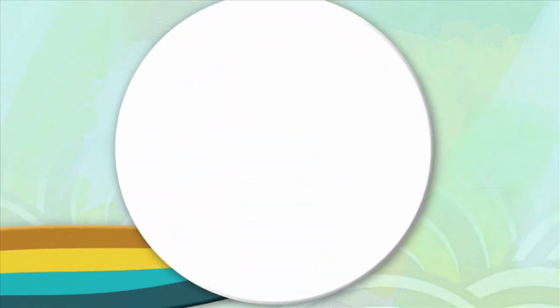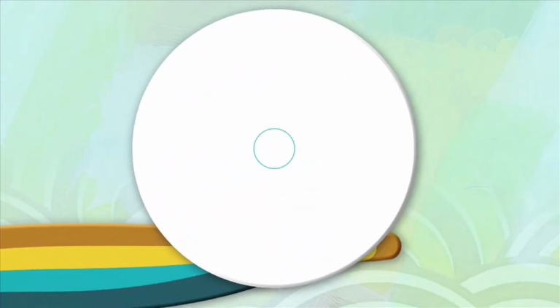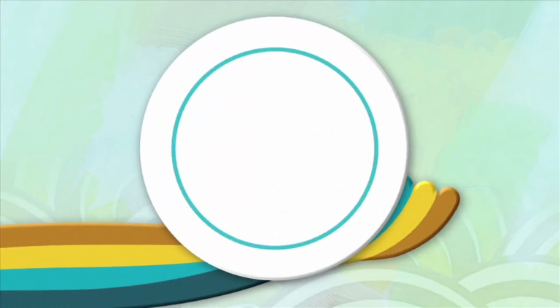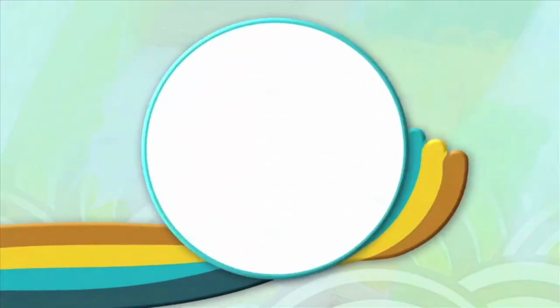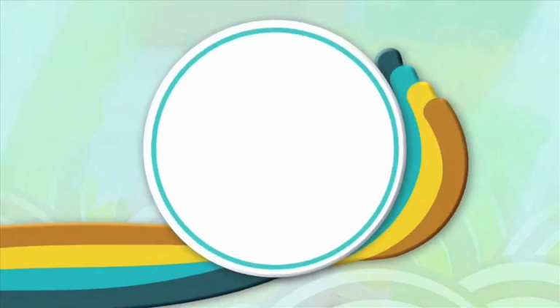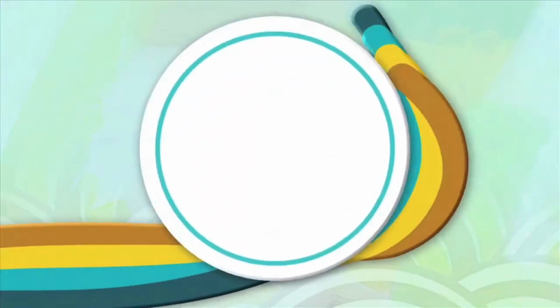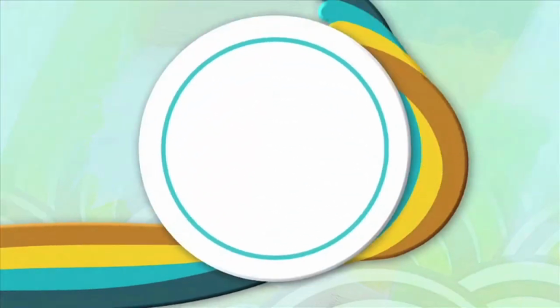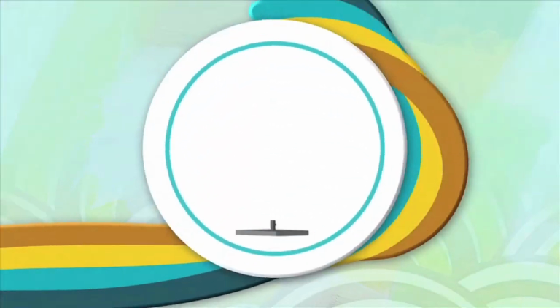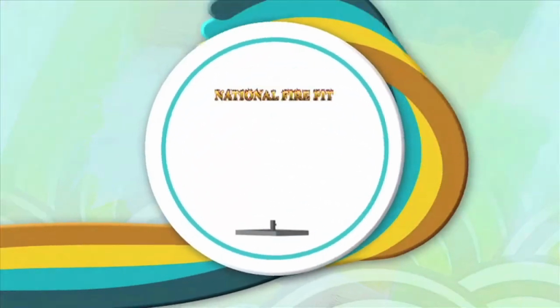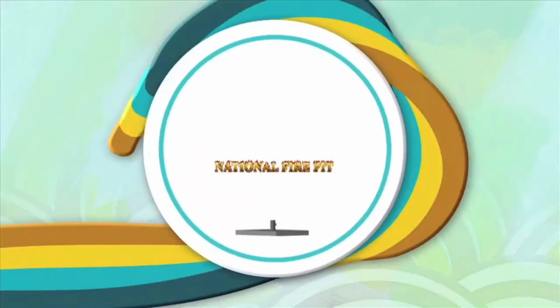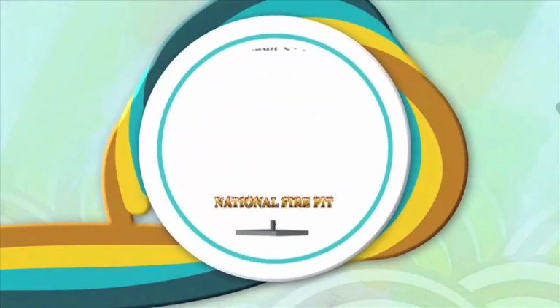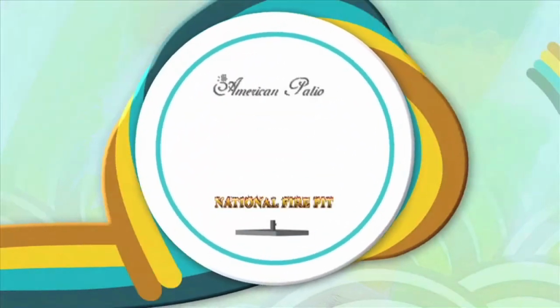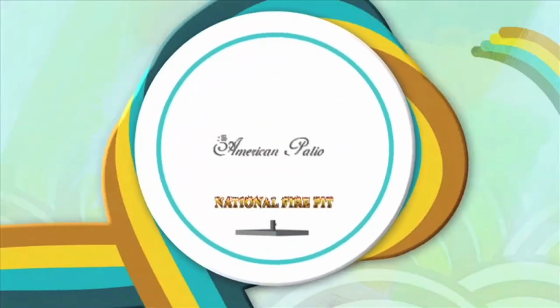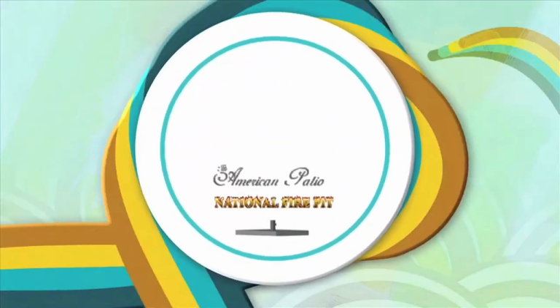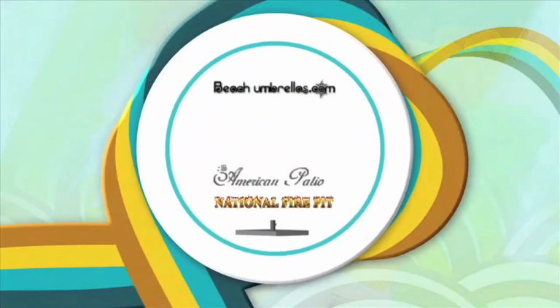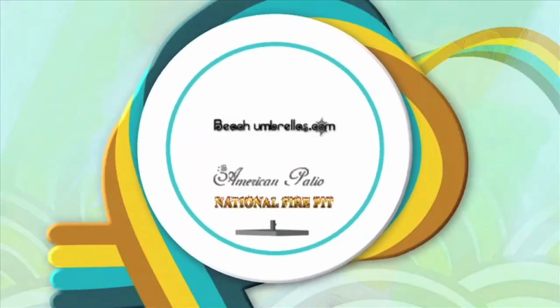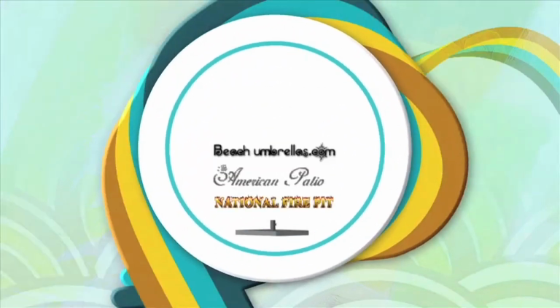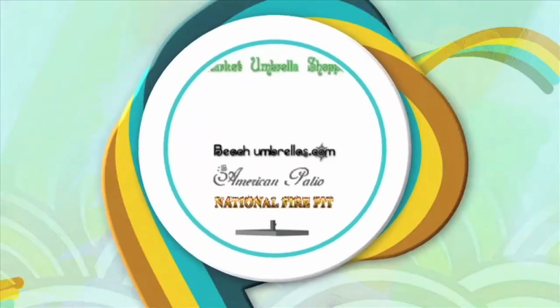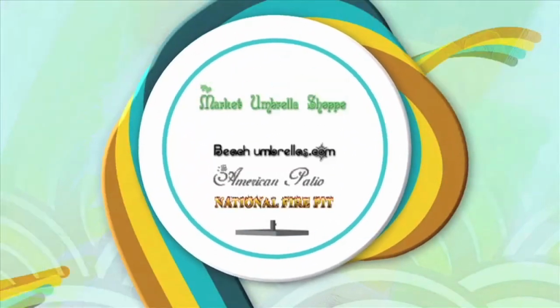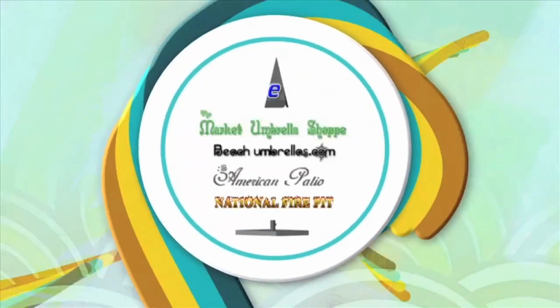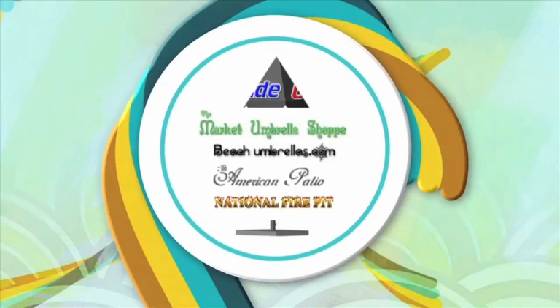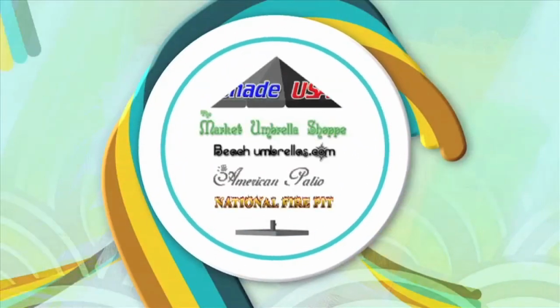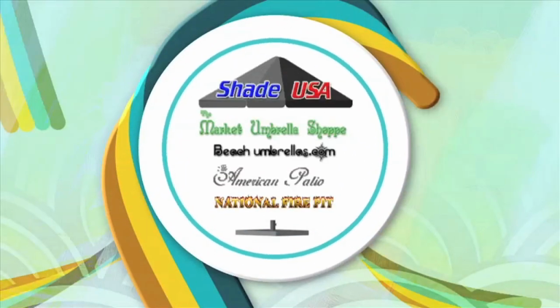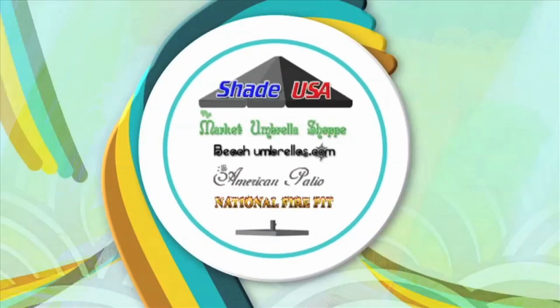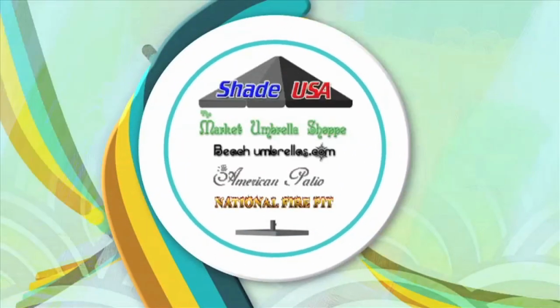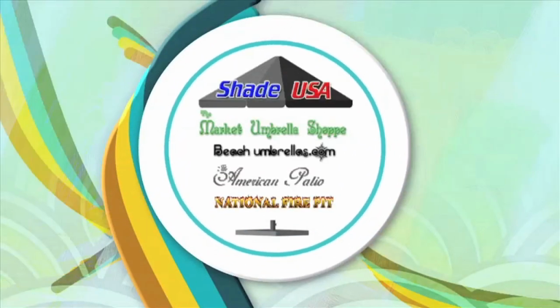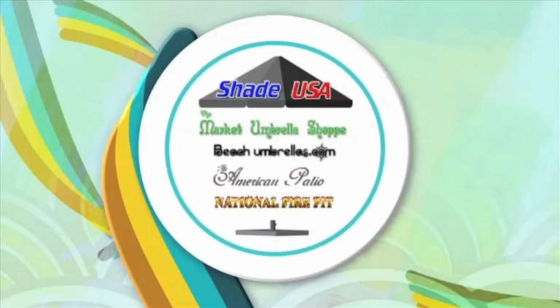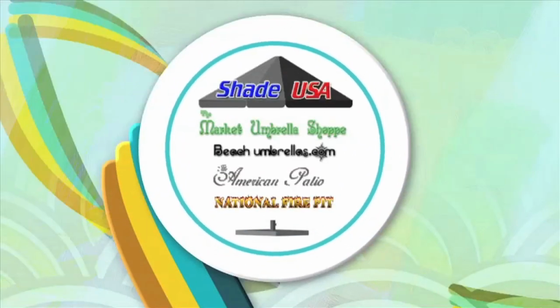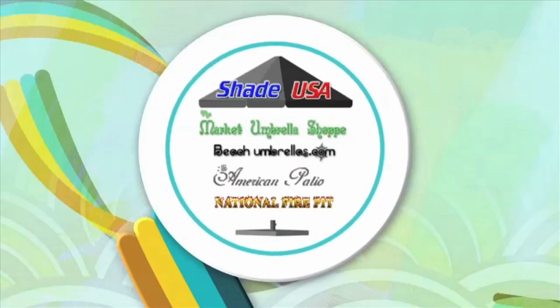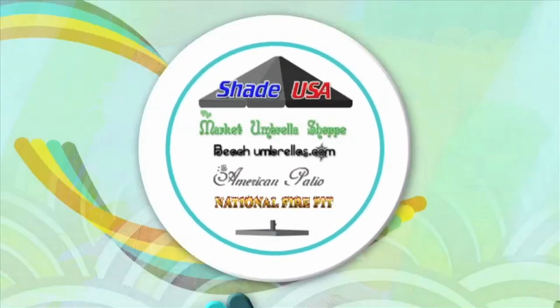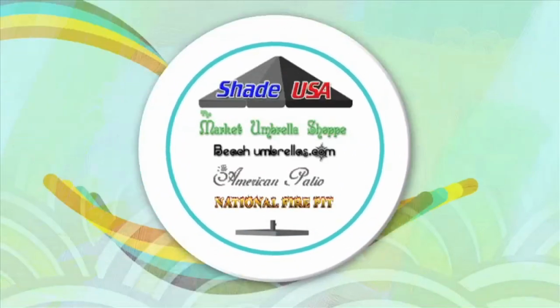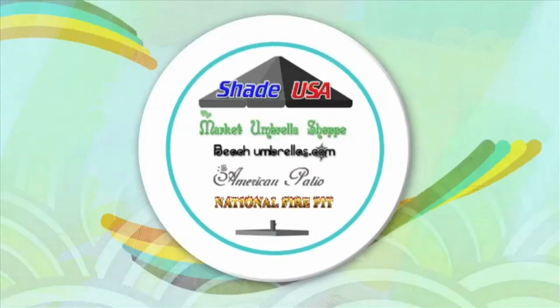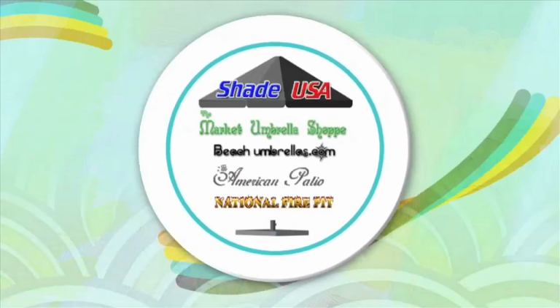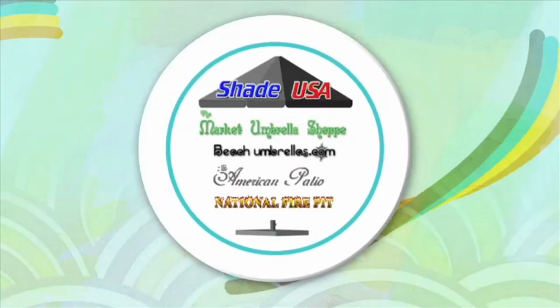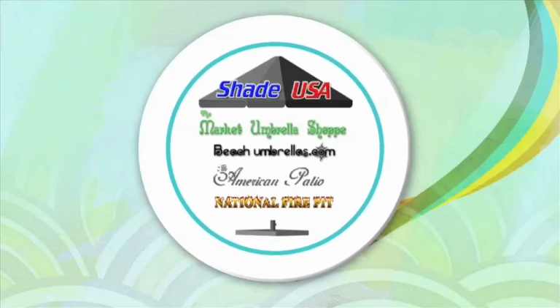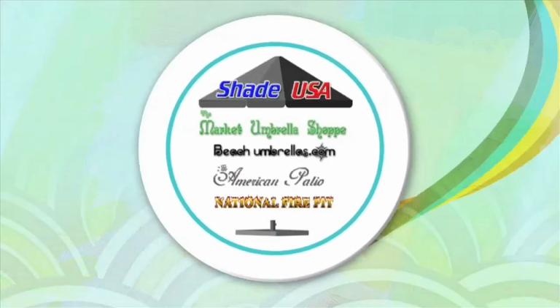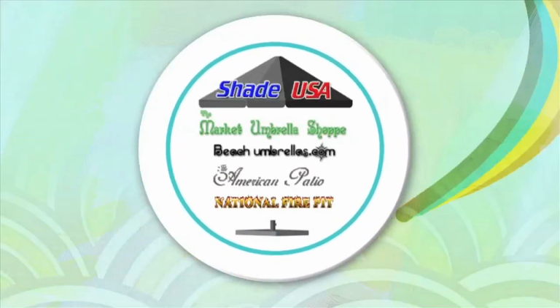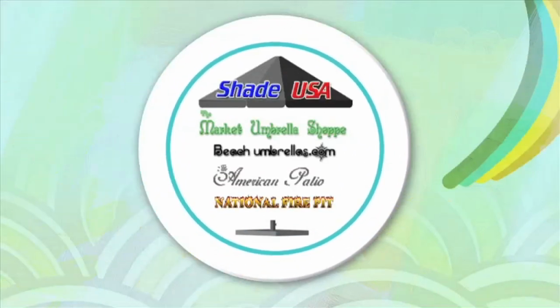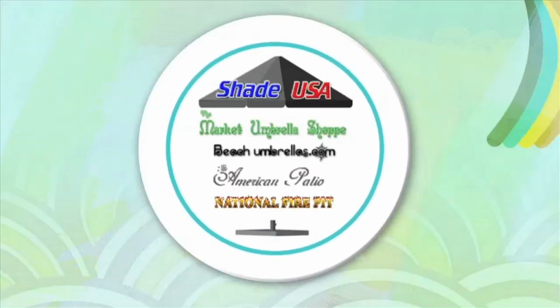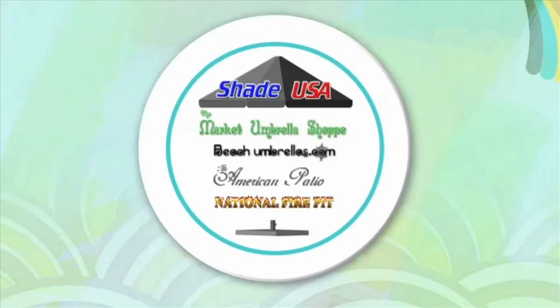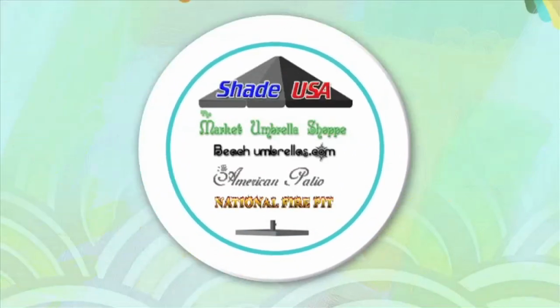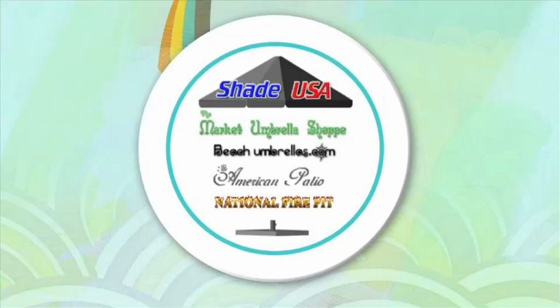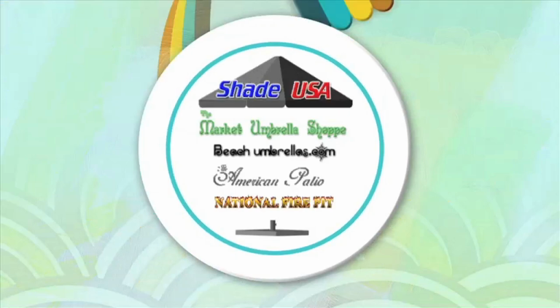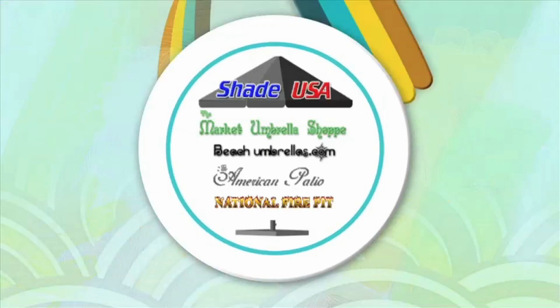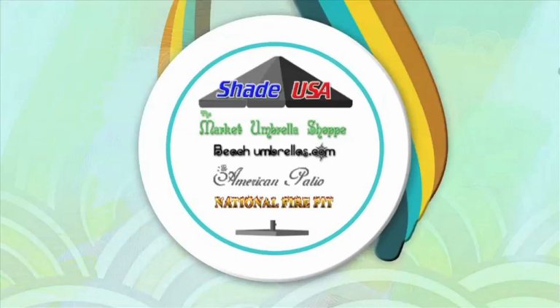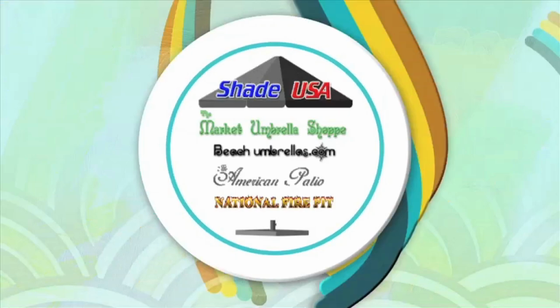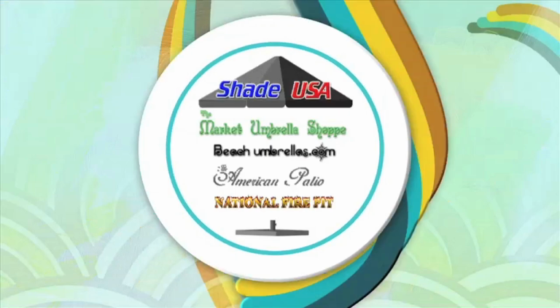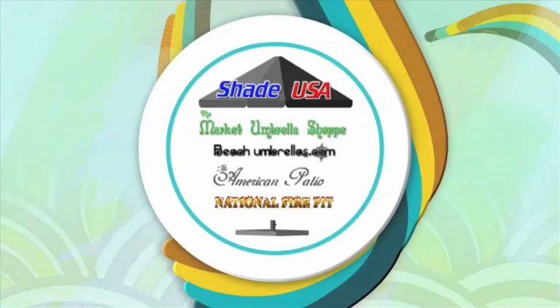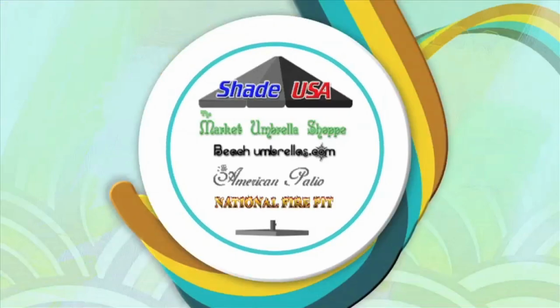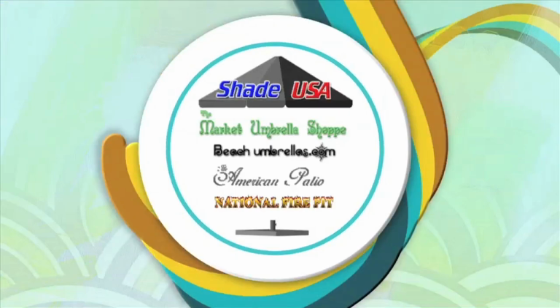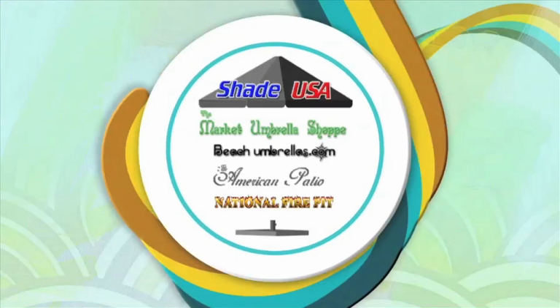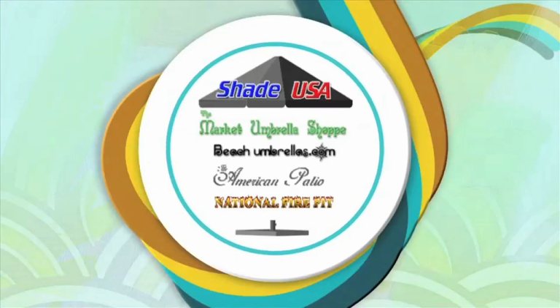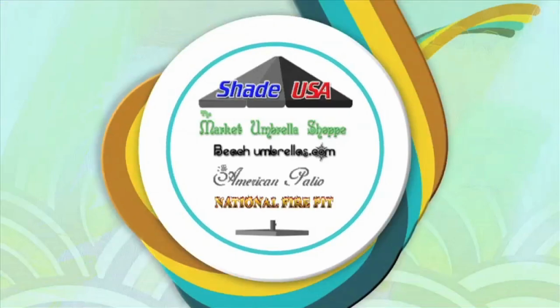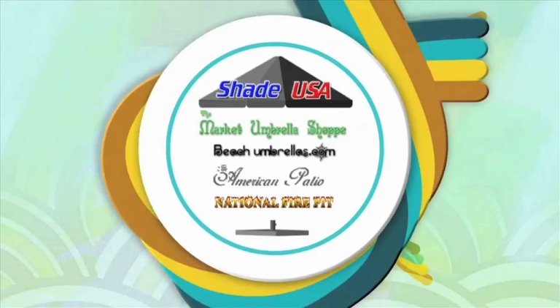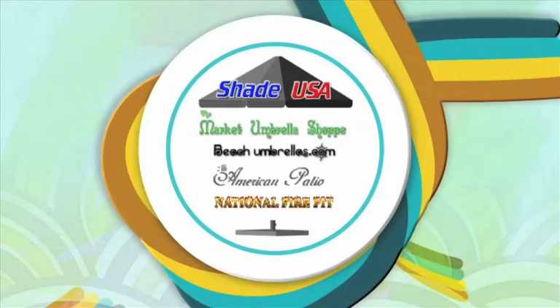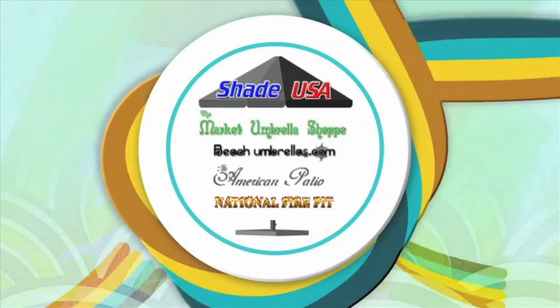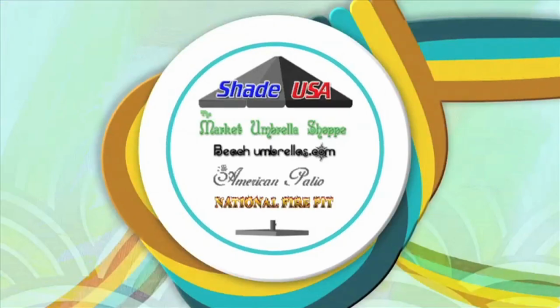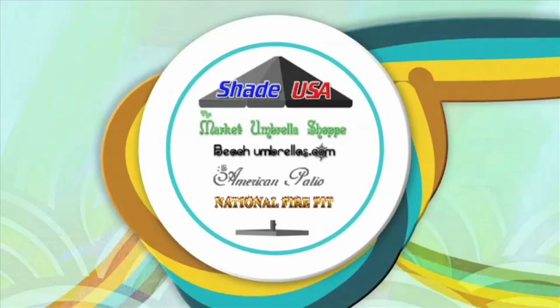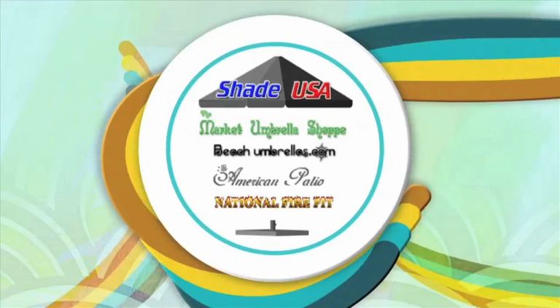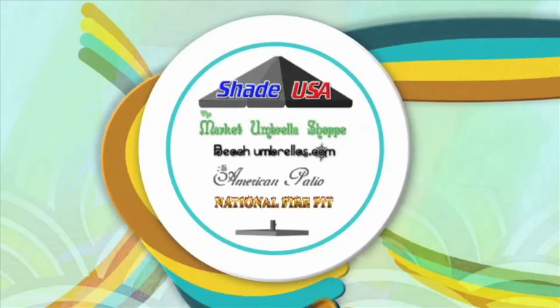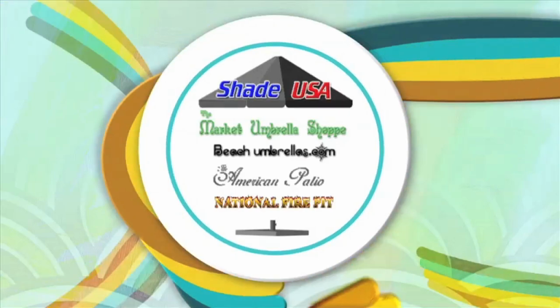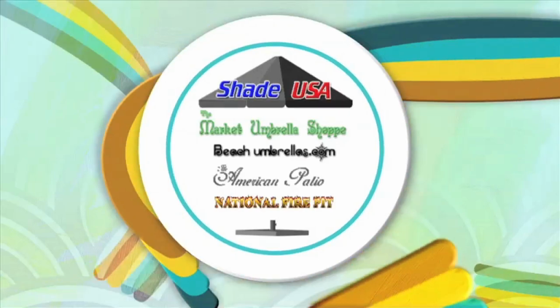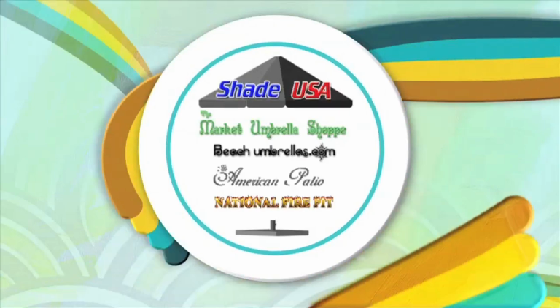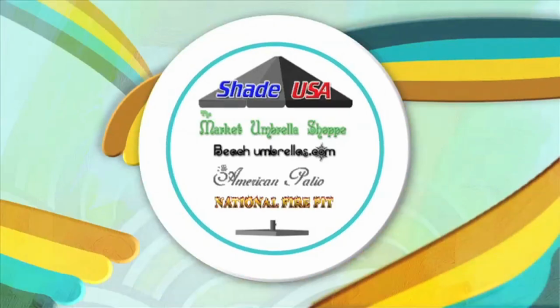The largest selection of top quality shade products on the internet at the absolute lowest prices. Guaranteed.